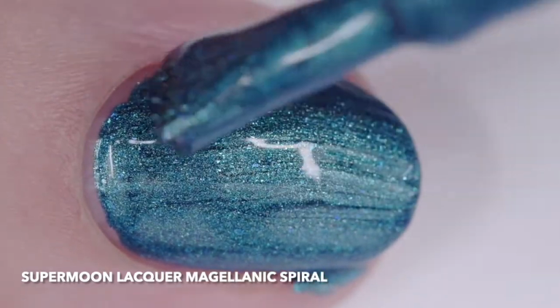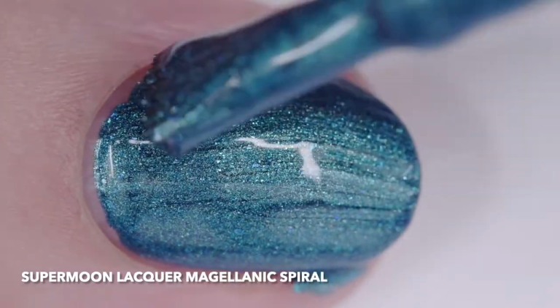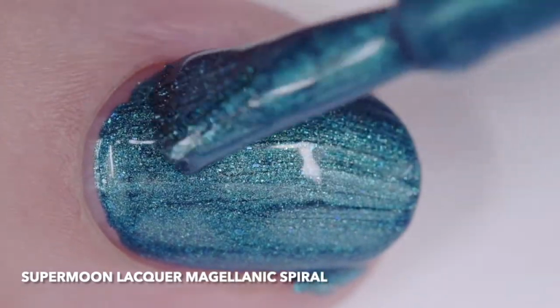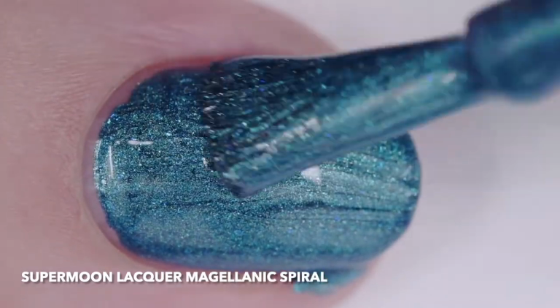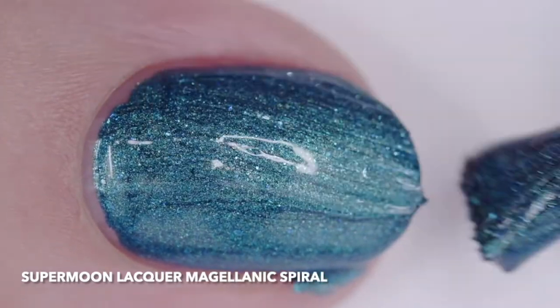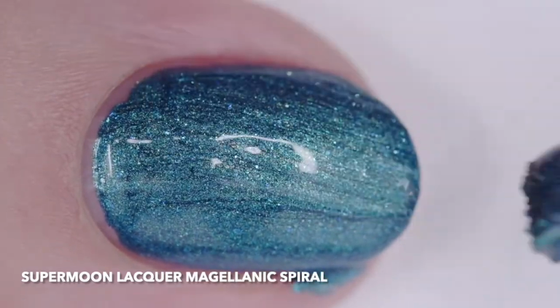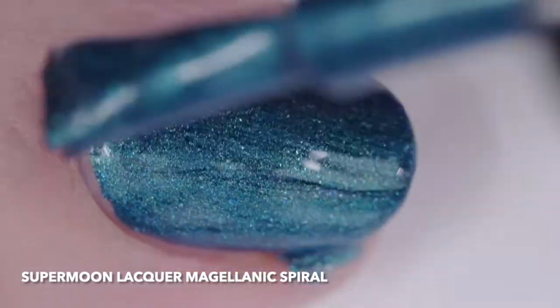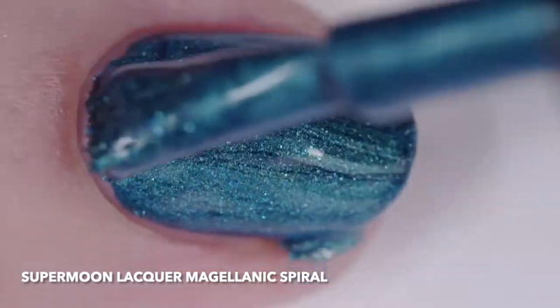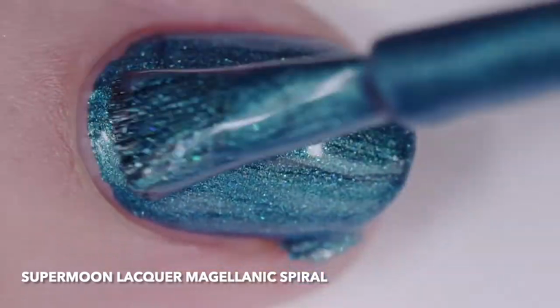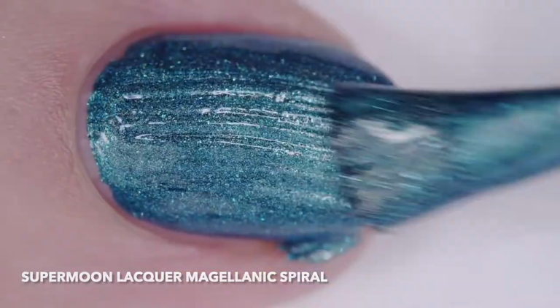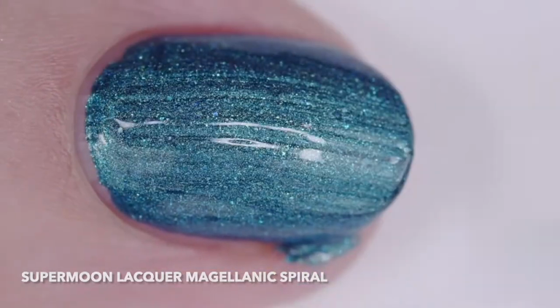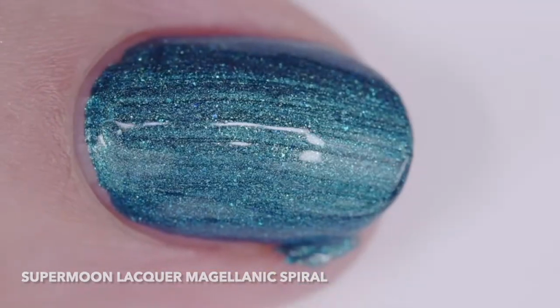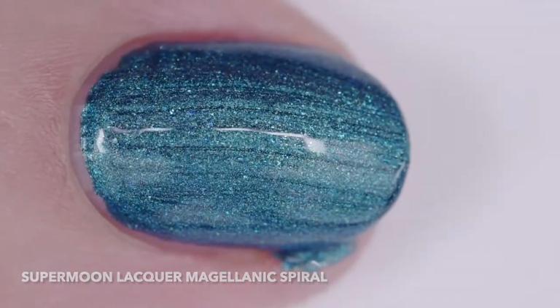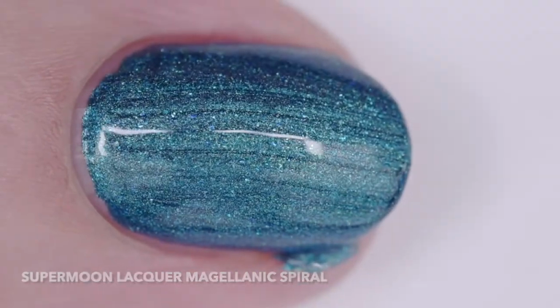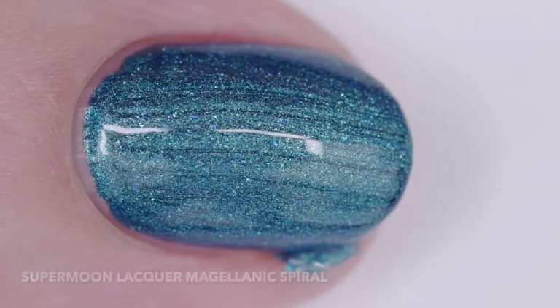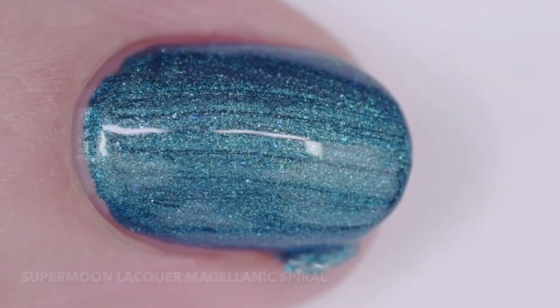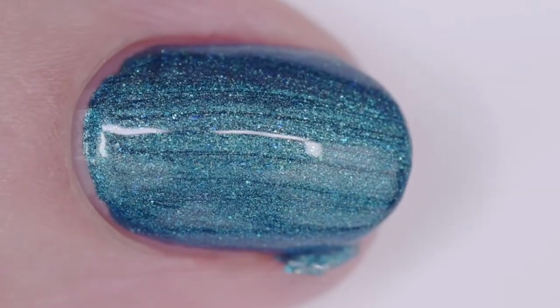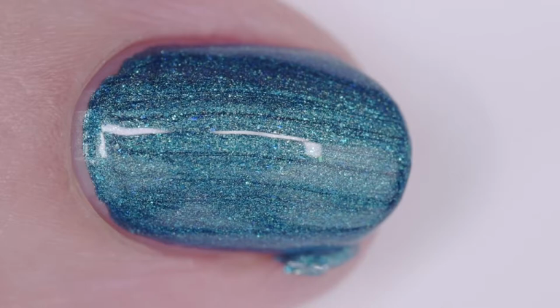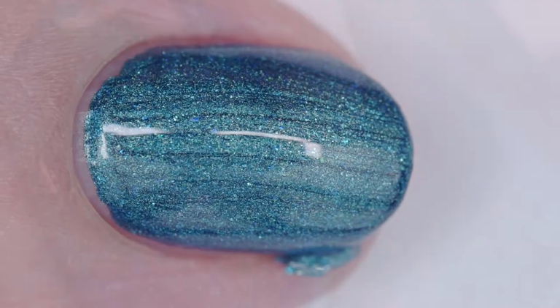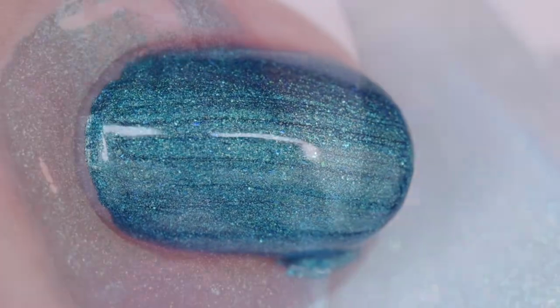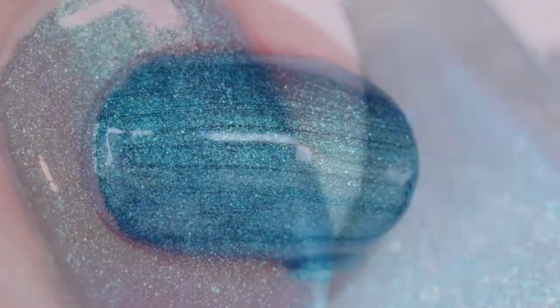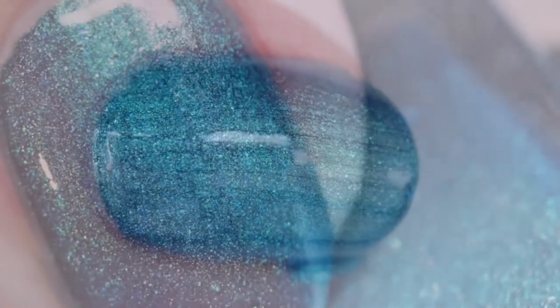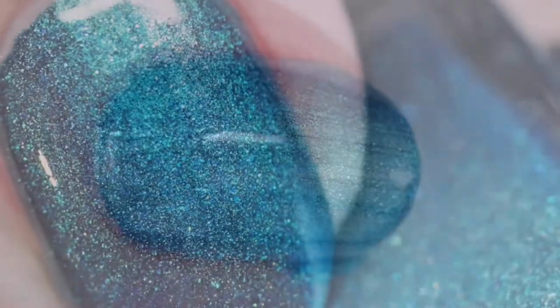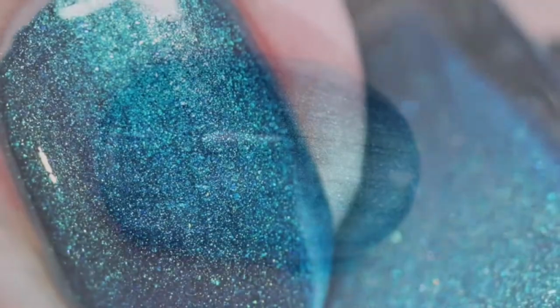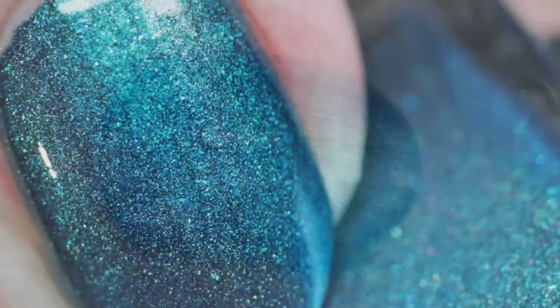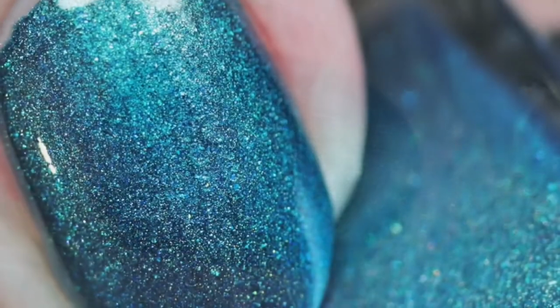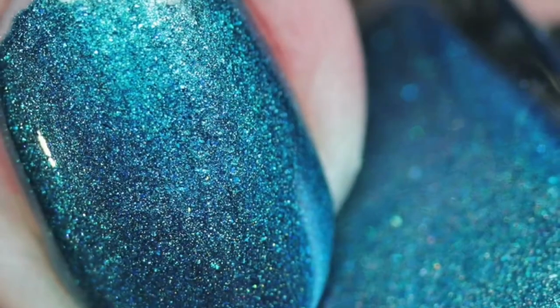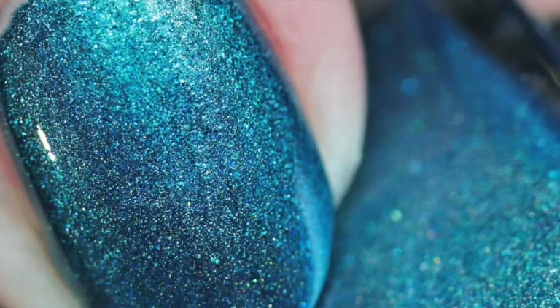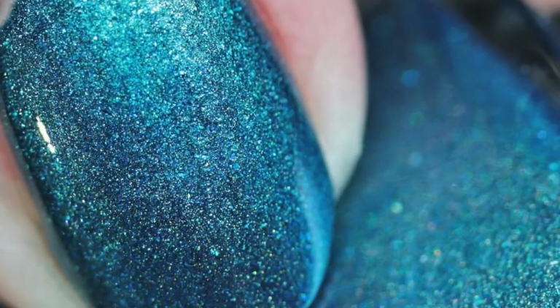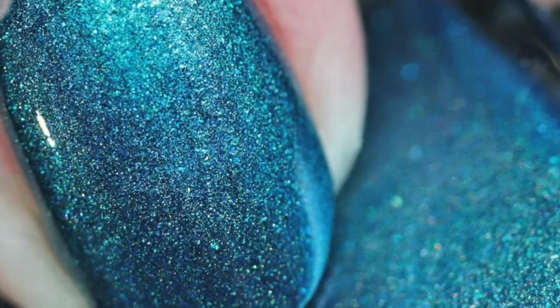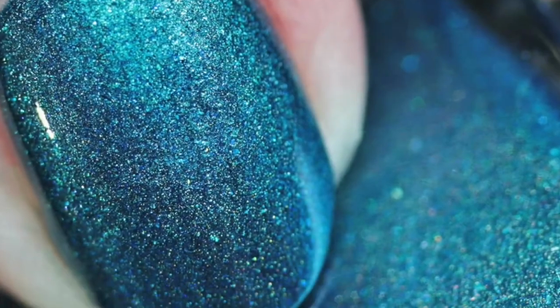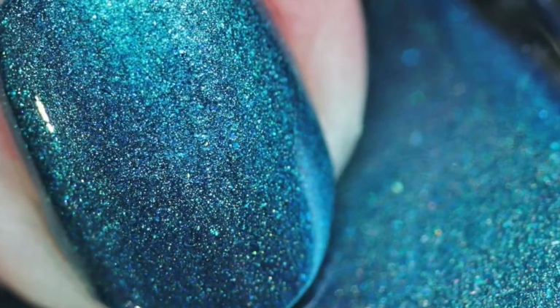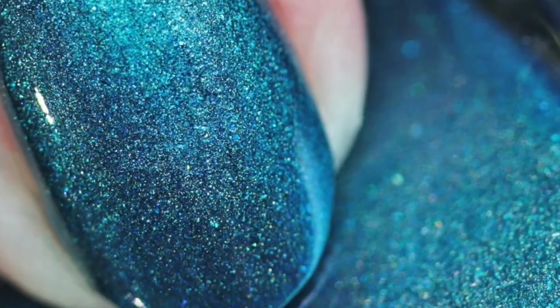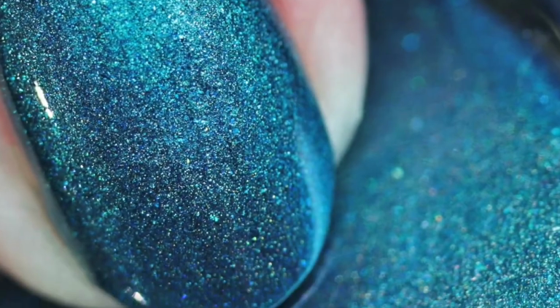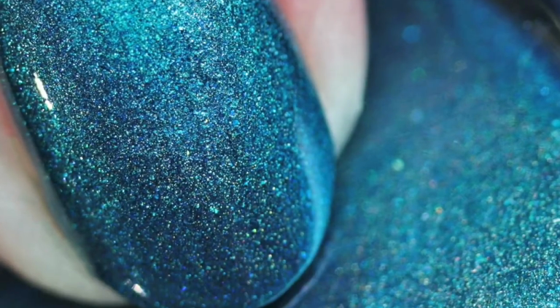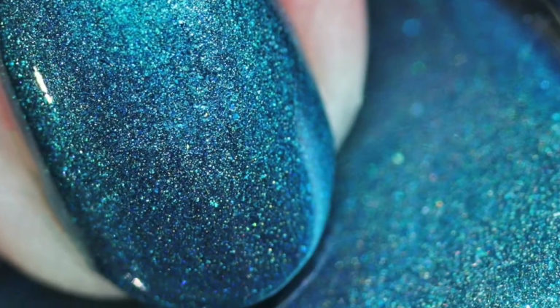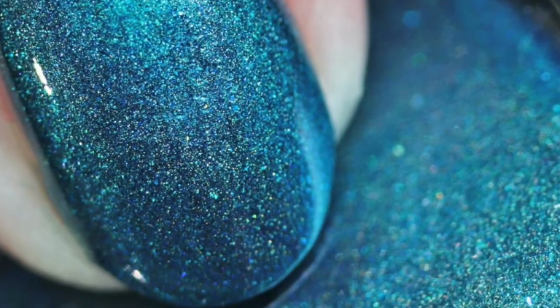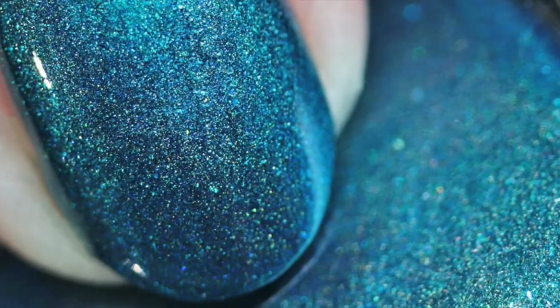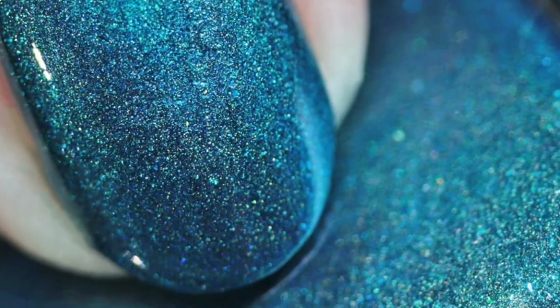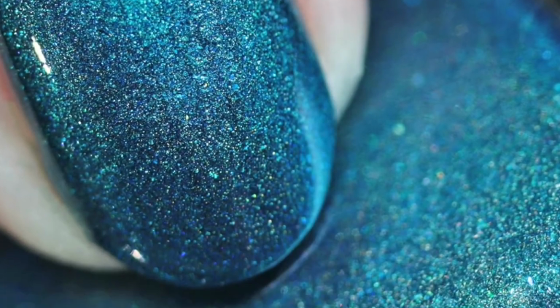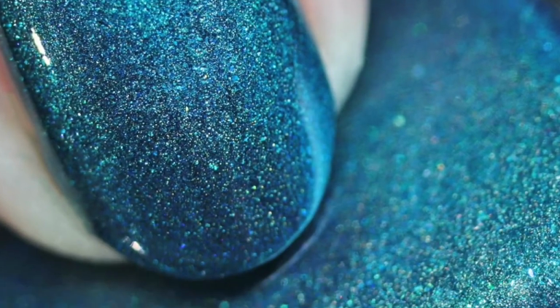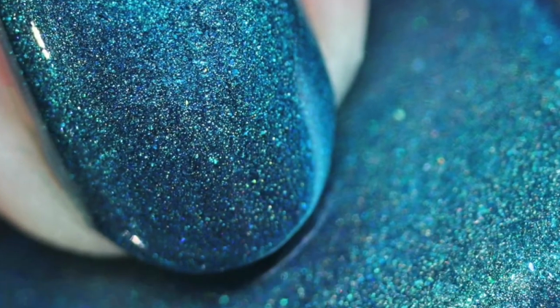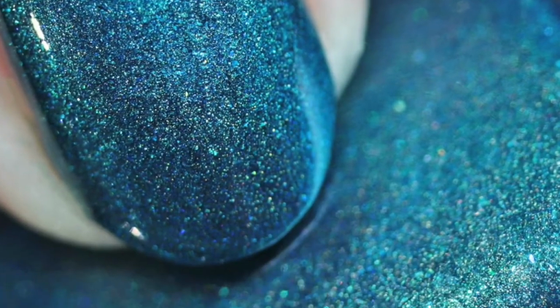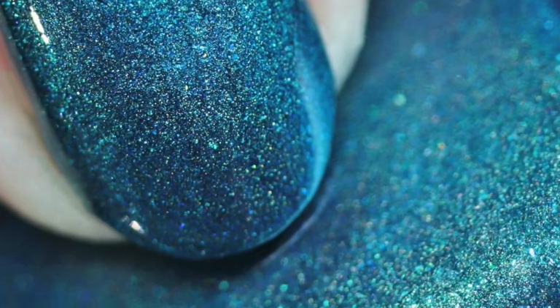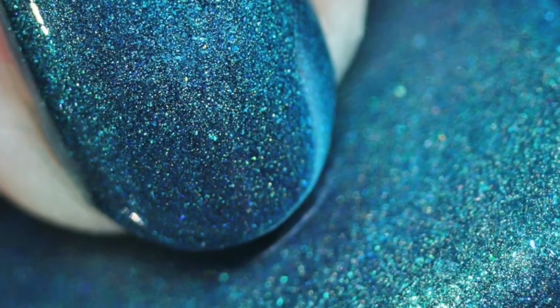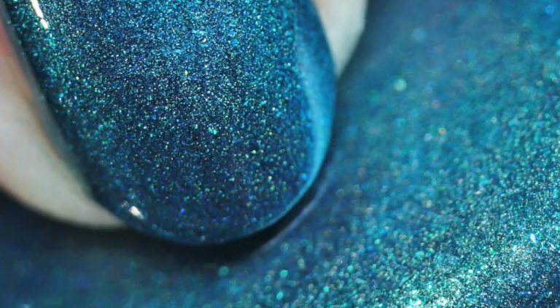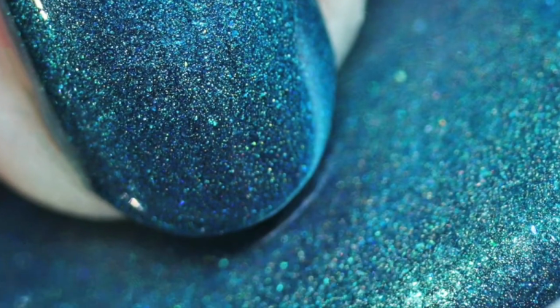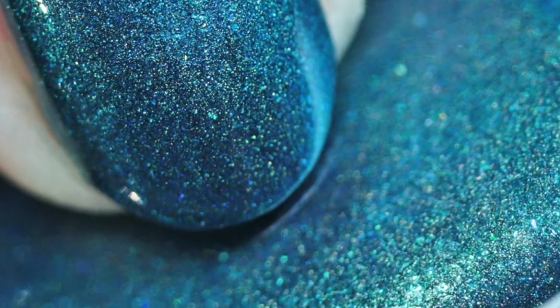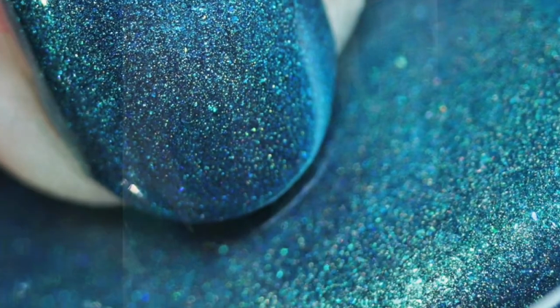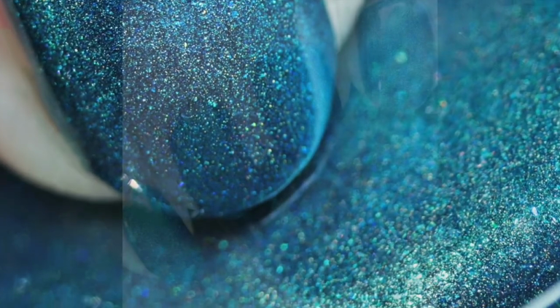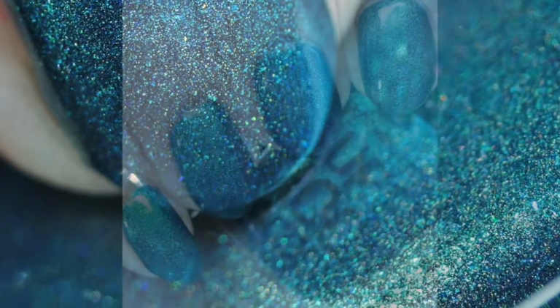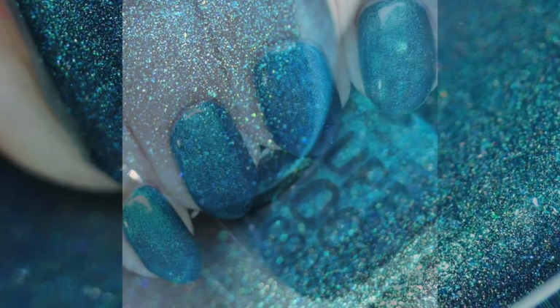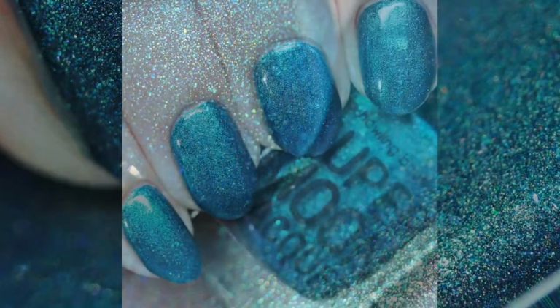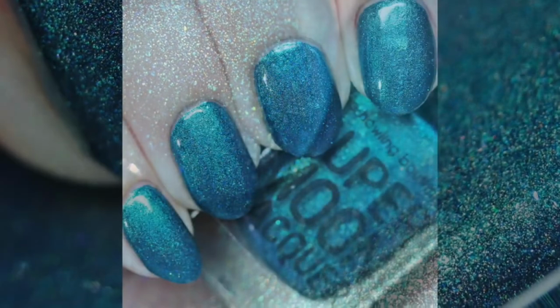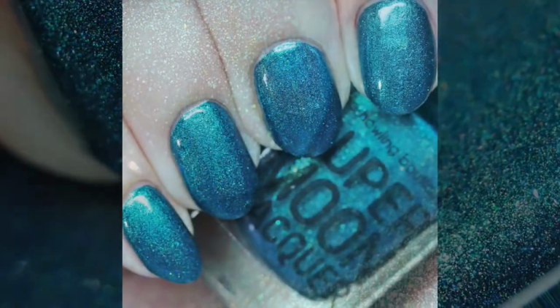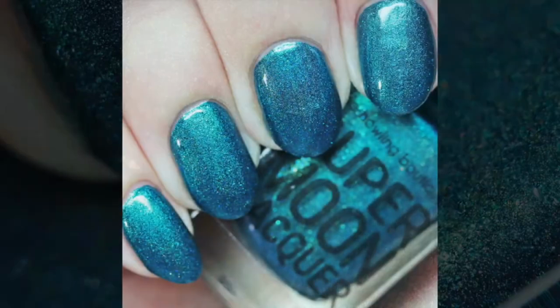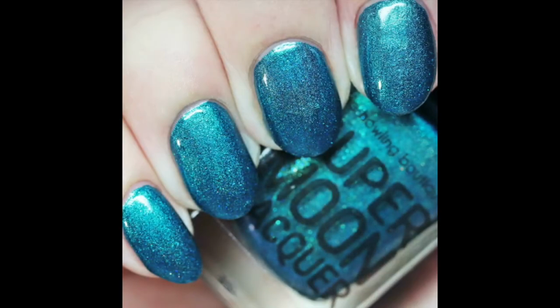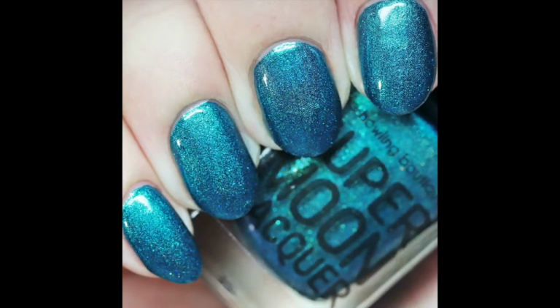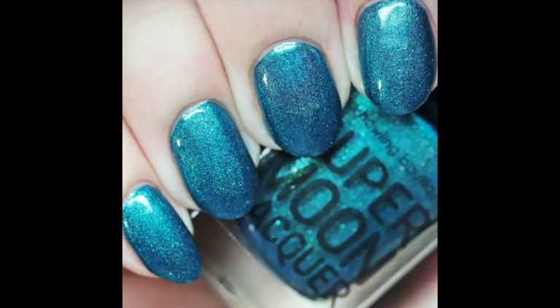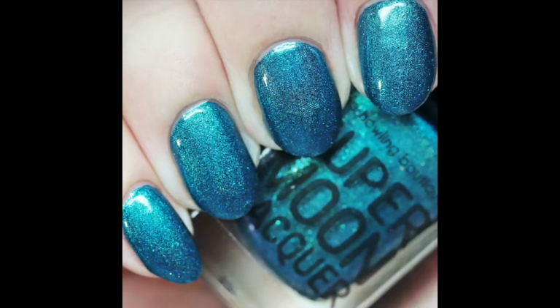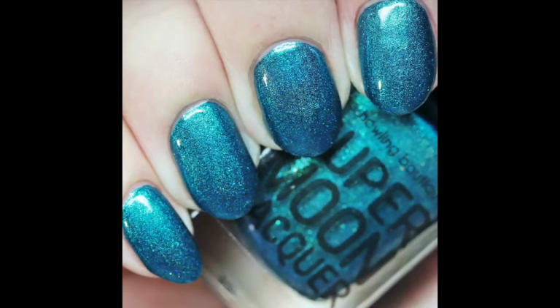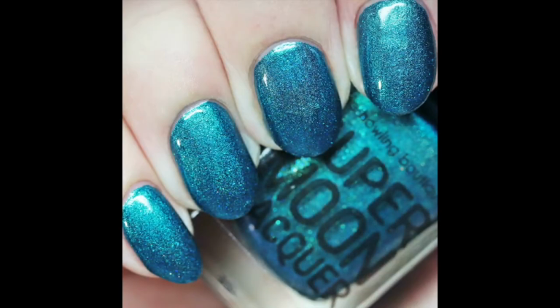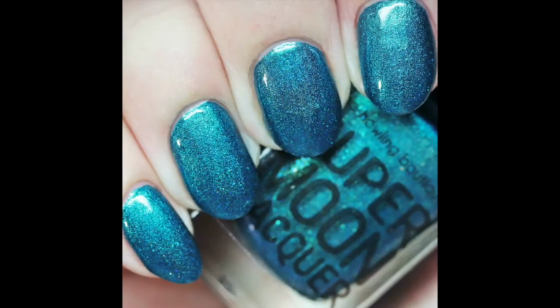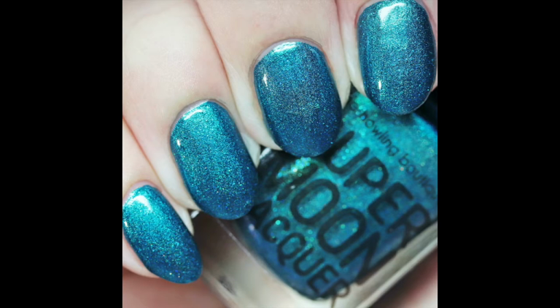Its inspiration is dwarf galaxies with one single spiral arm that have an irregular appearance. The price is $11.